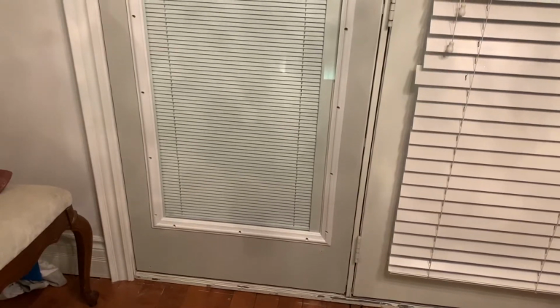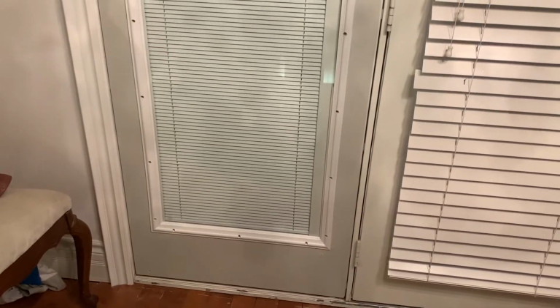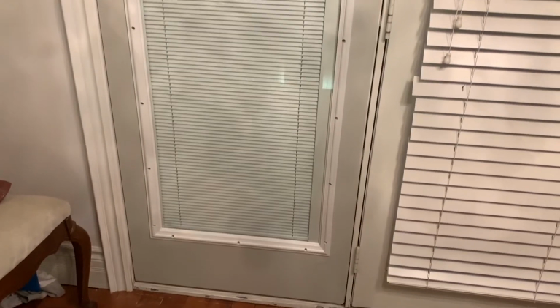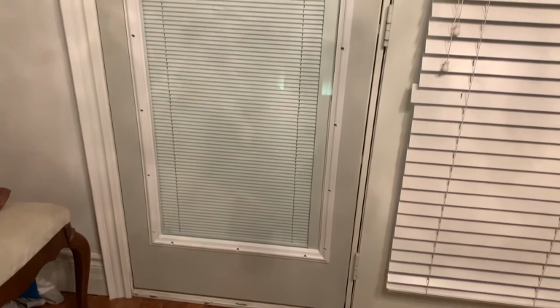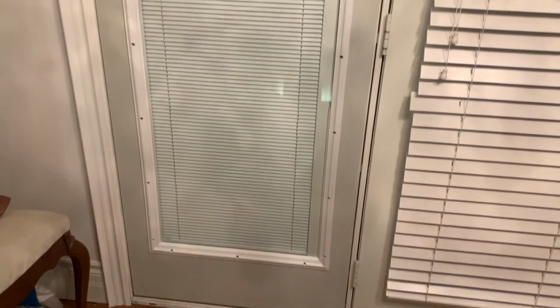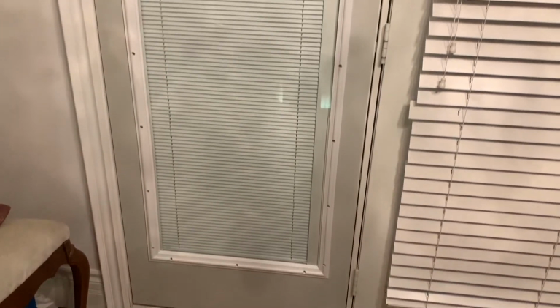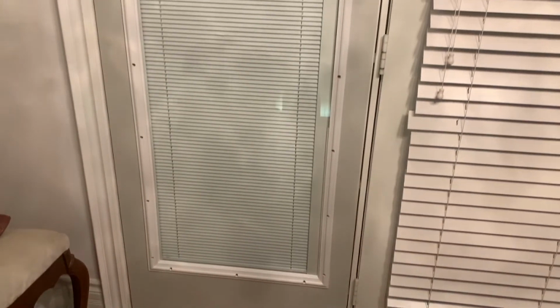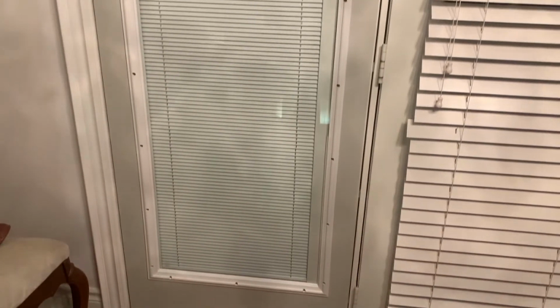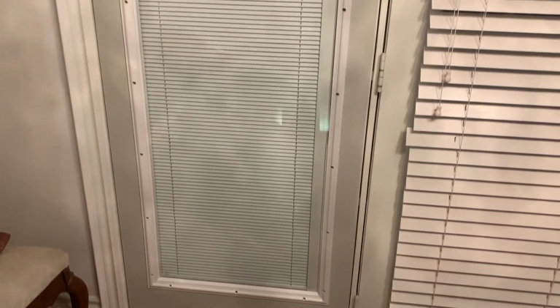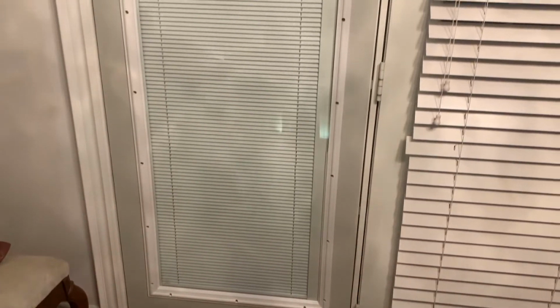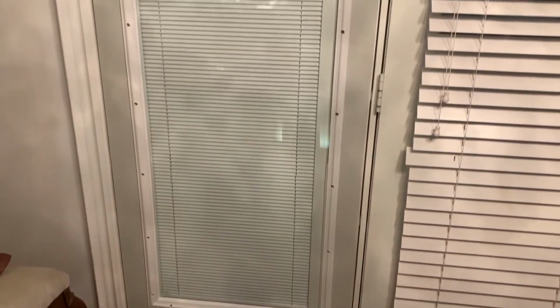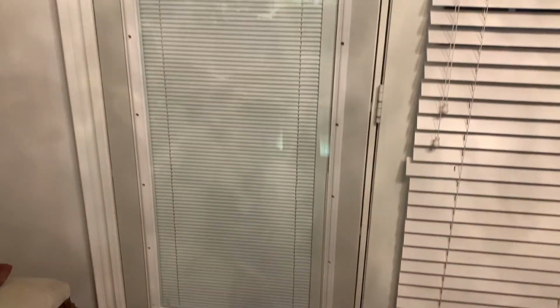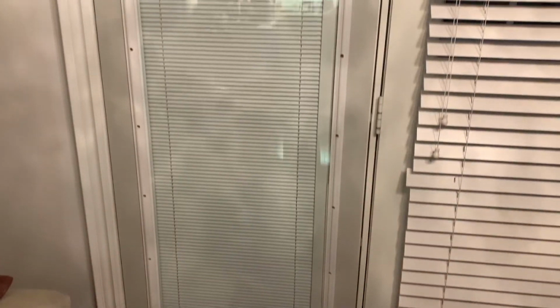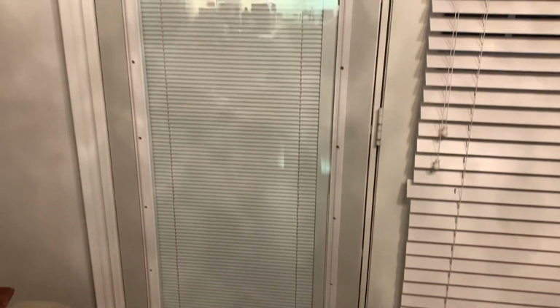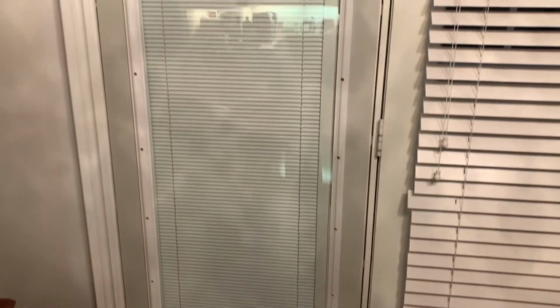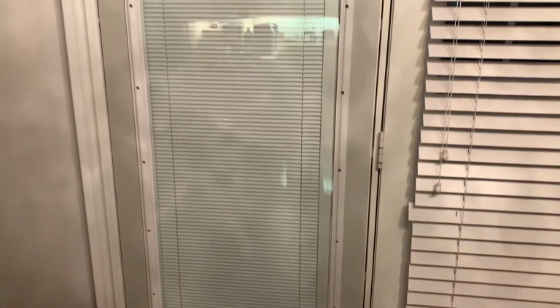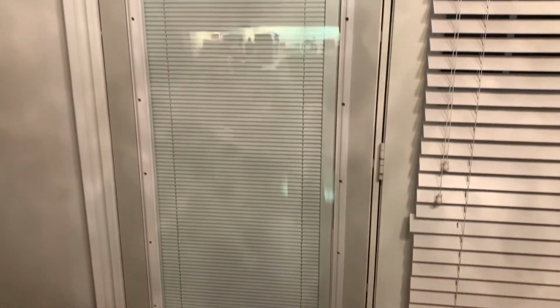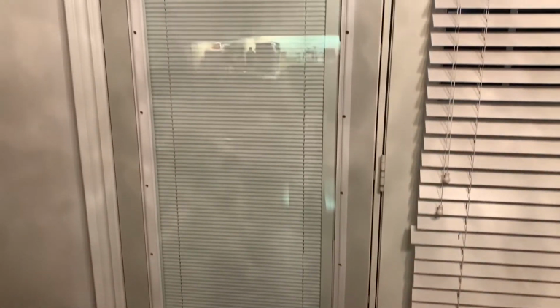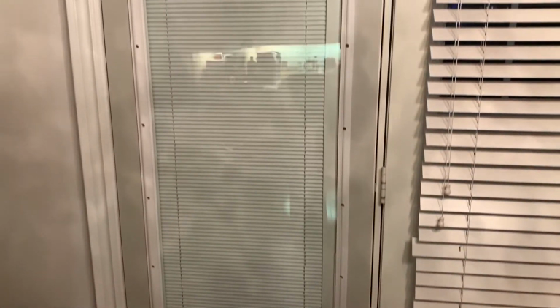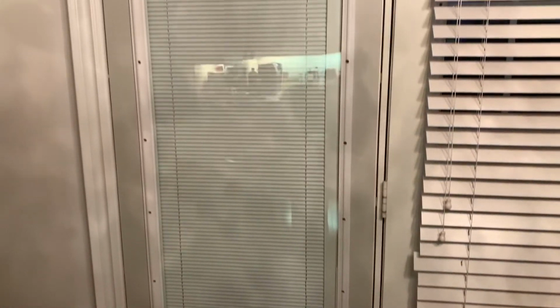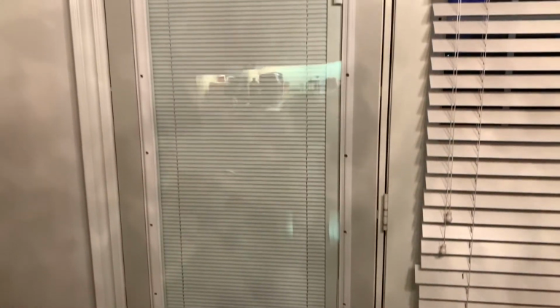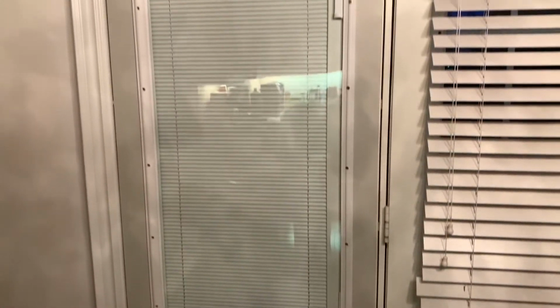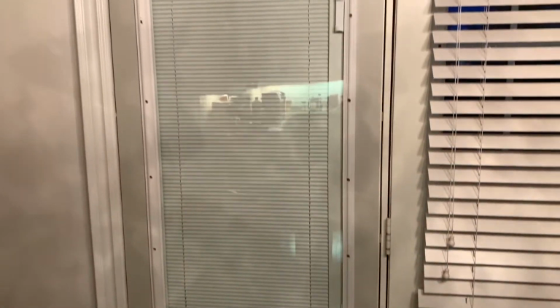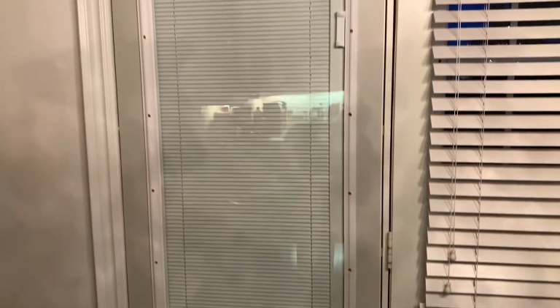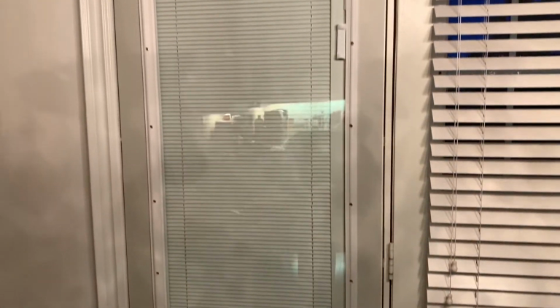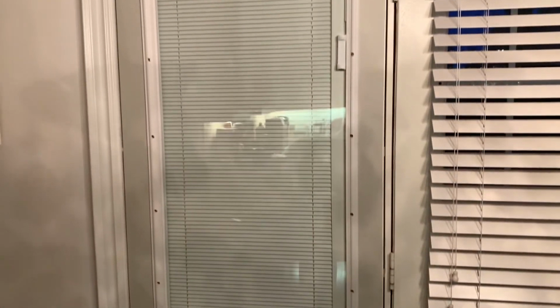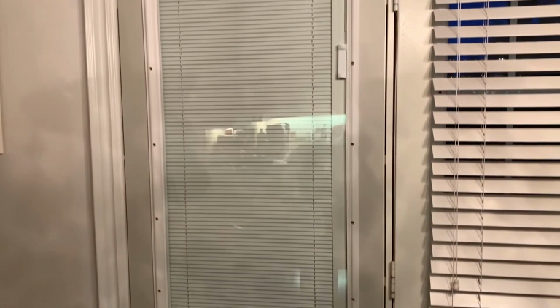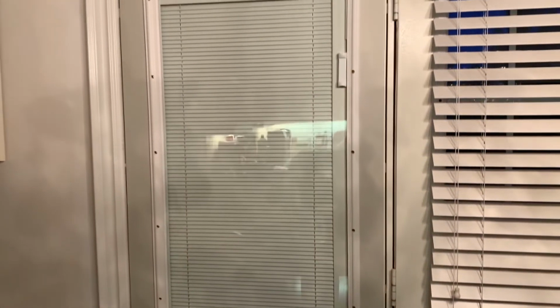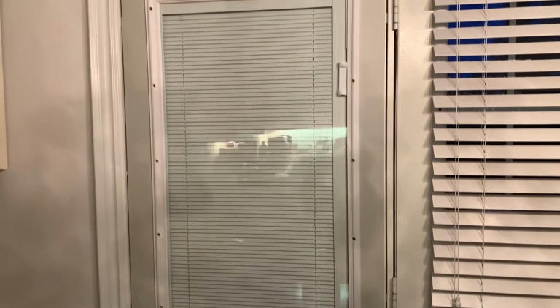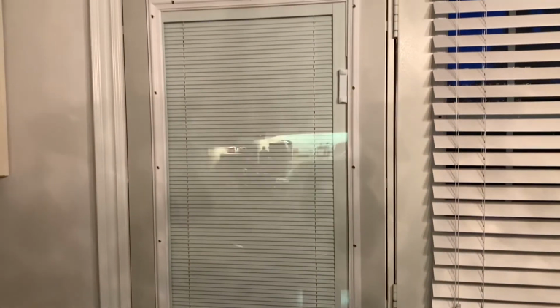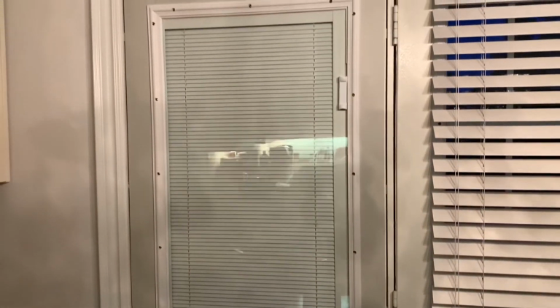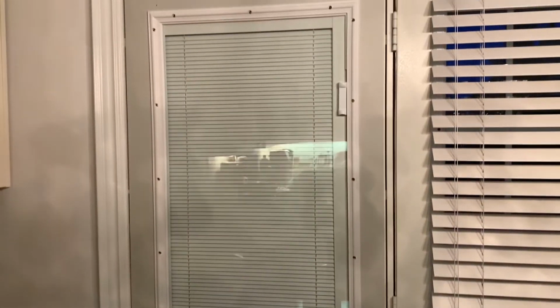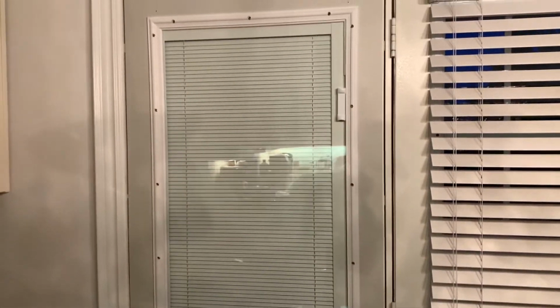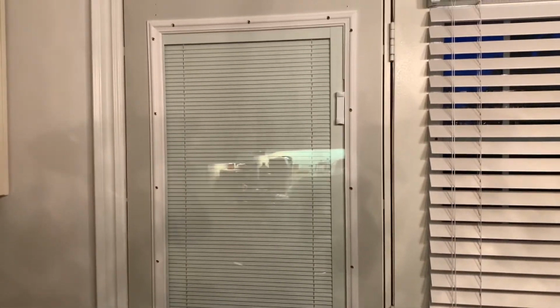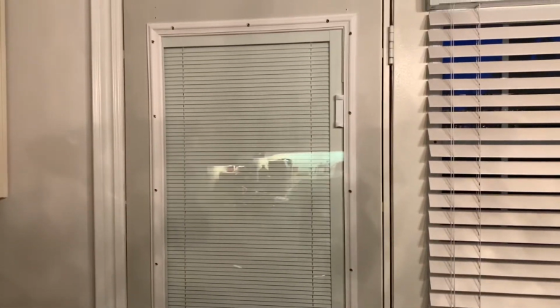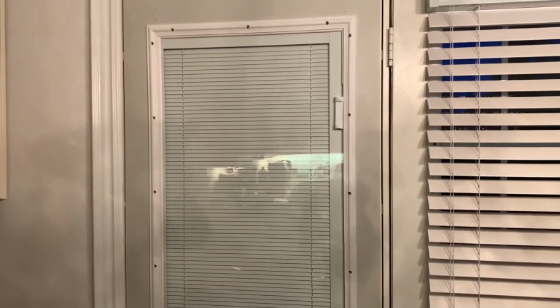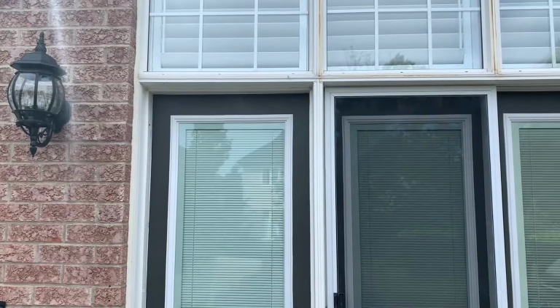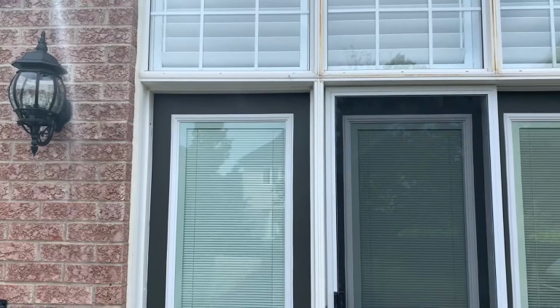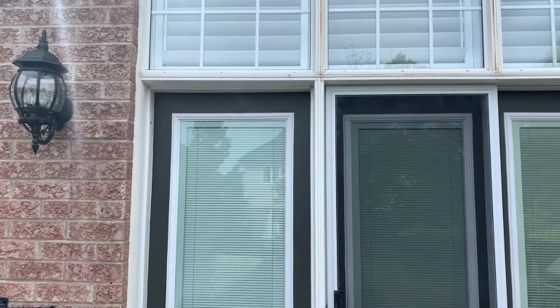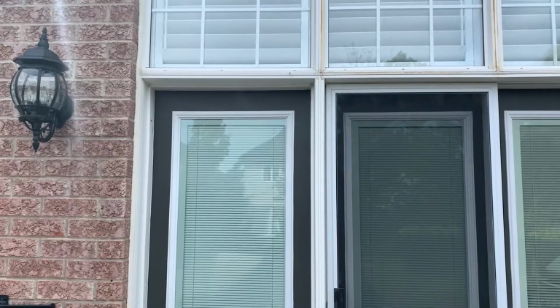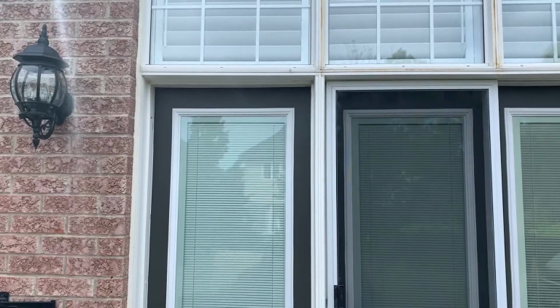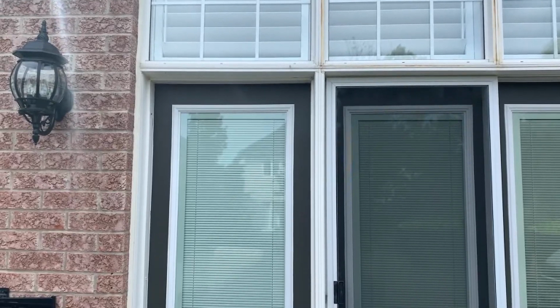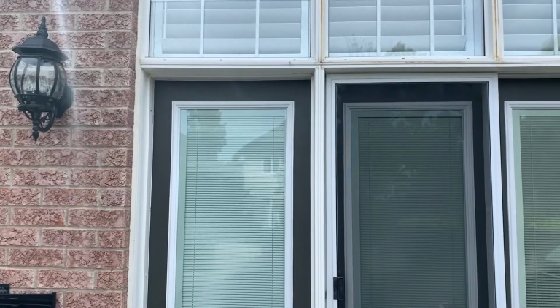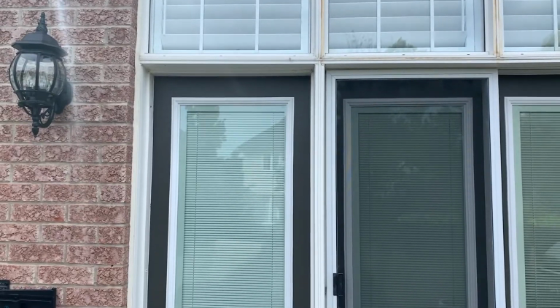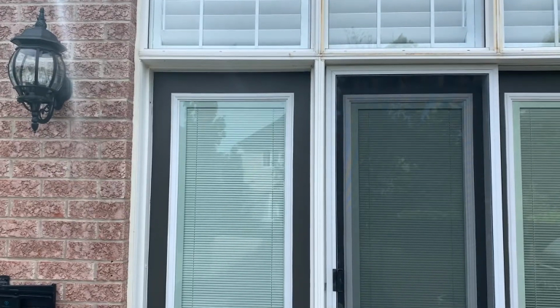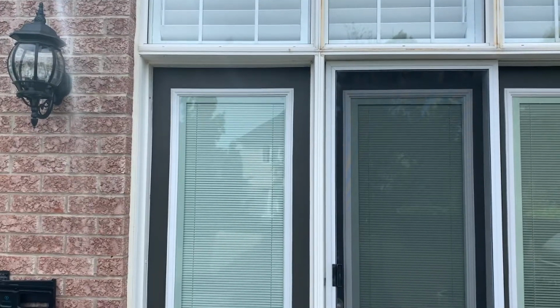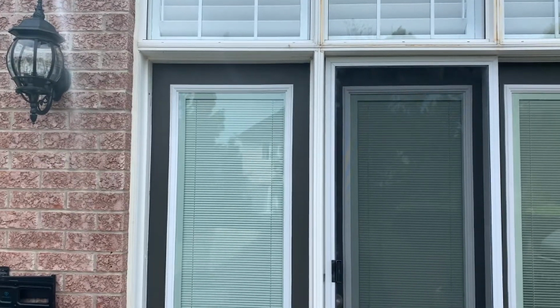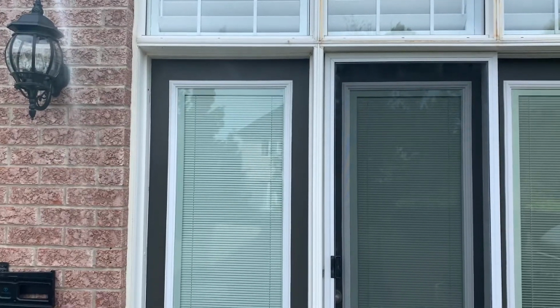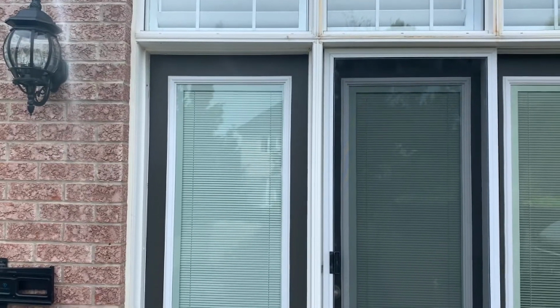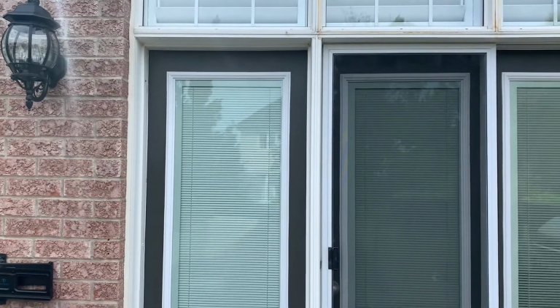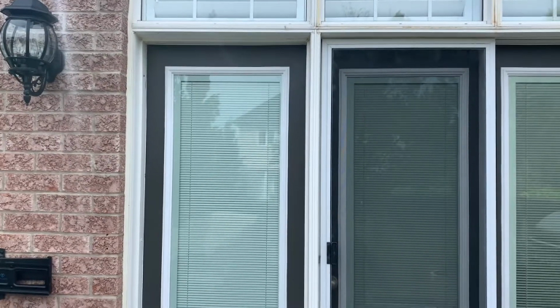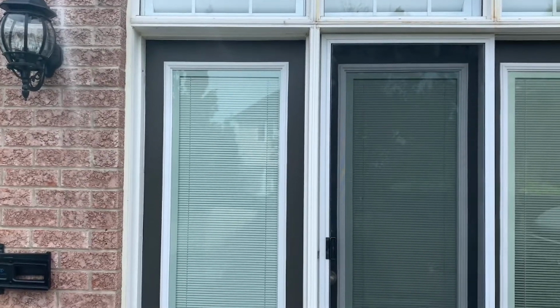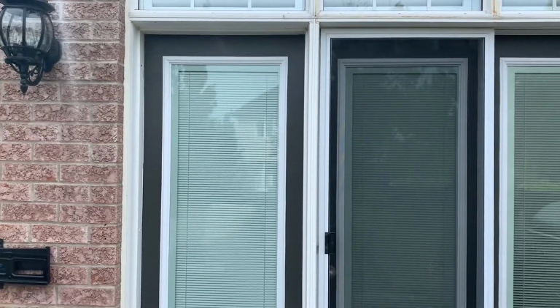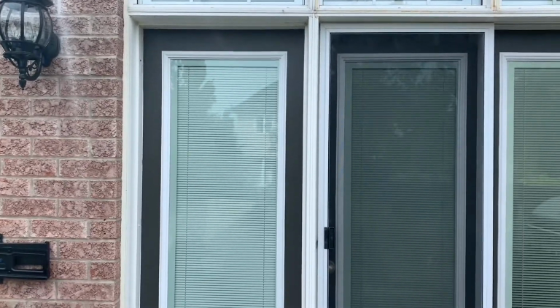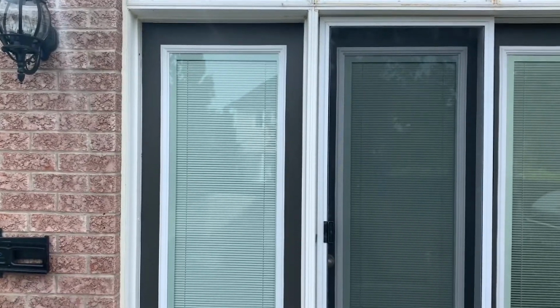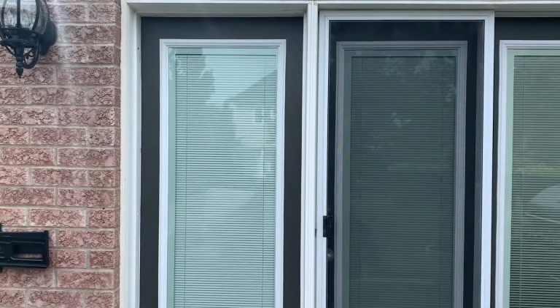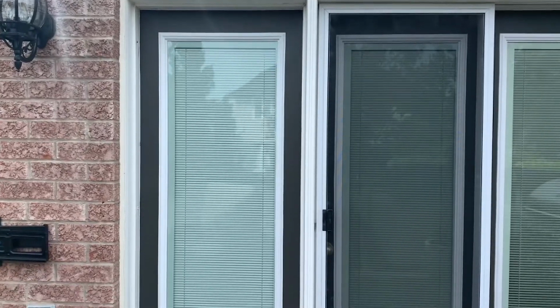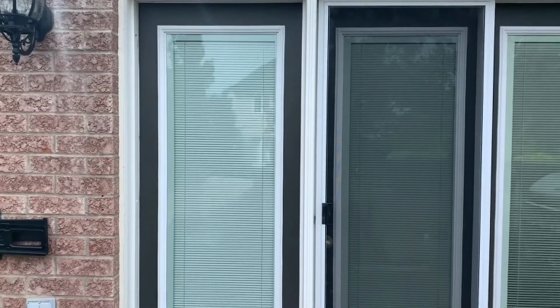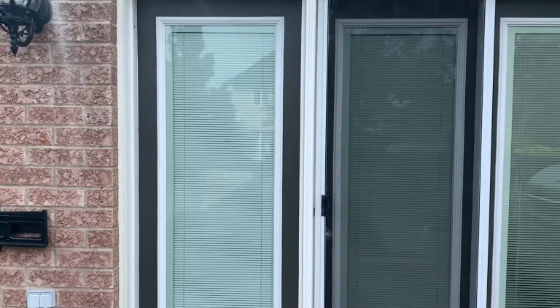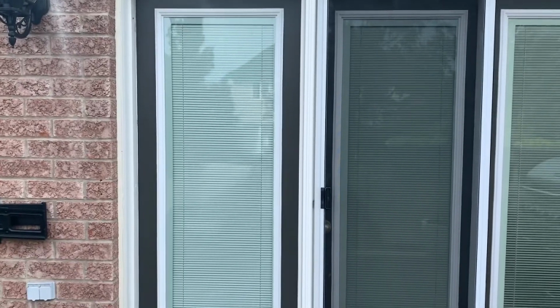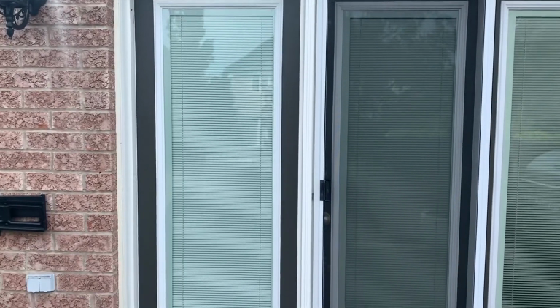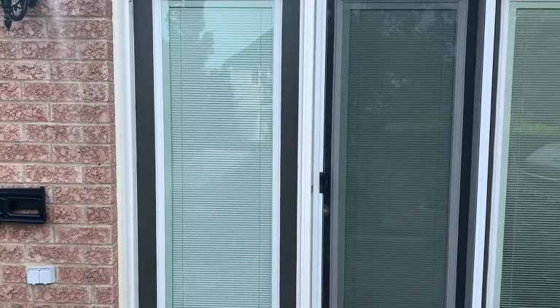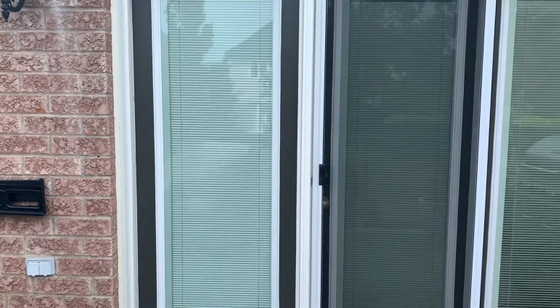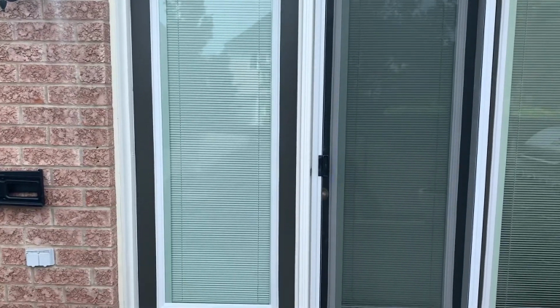You can see the before and after with the left and the right. We did two more doors after this and here's how it turned out.